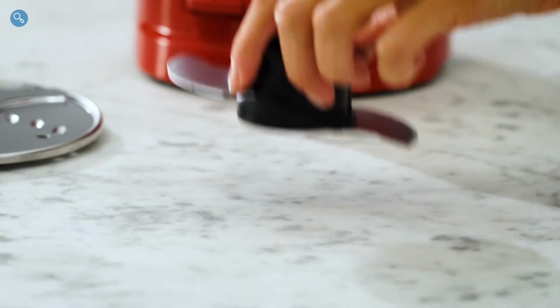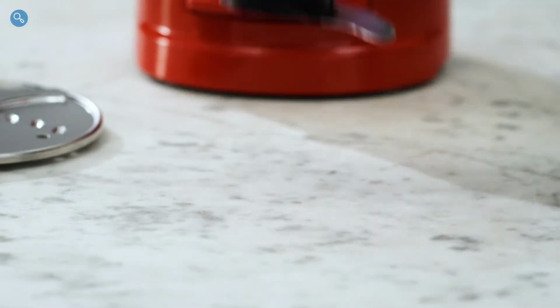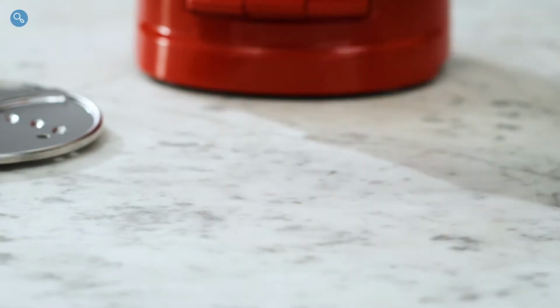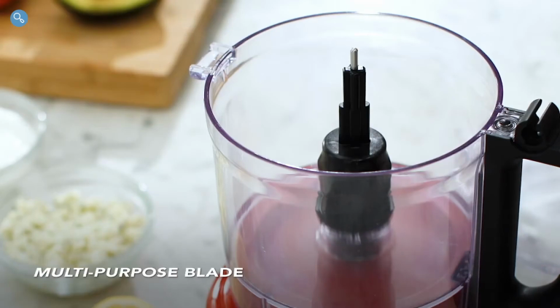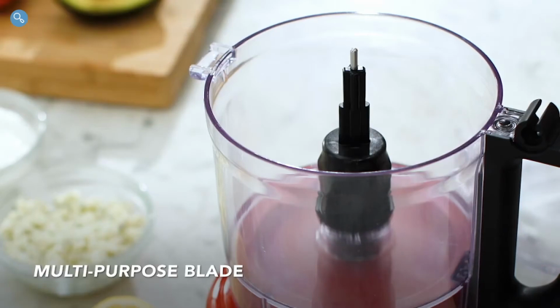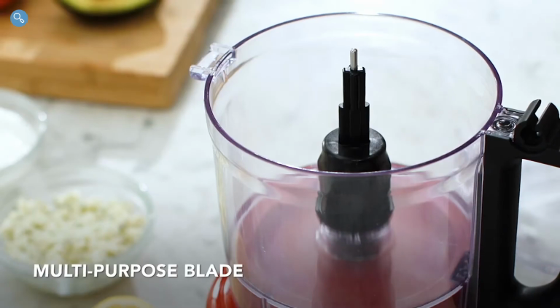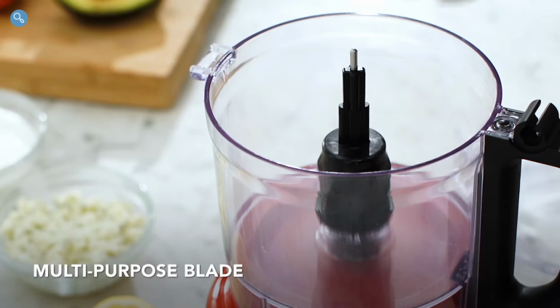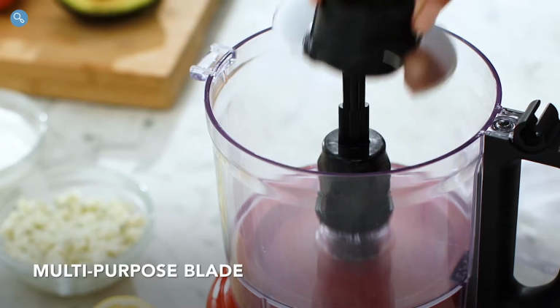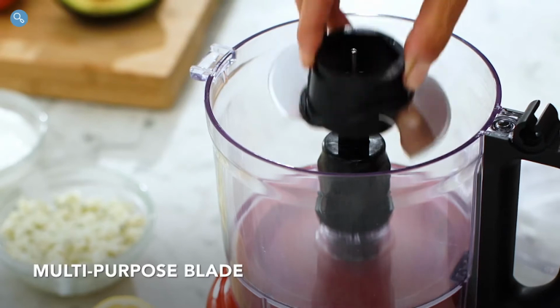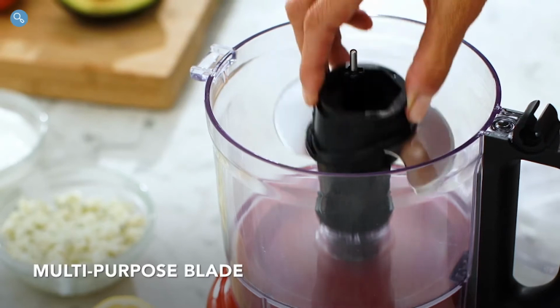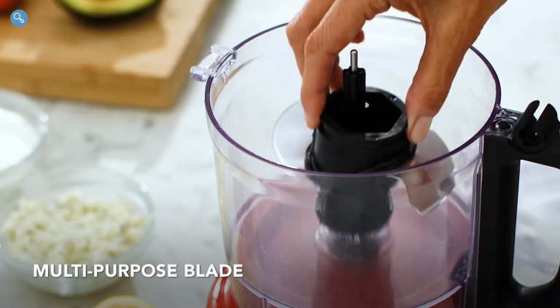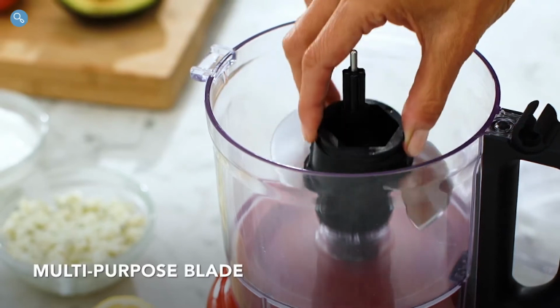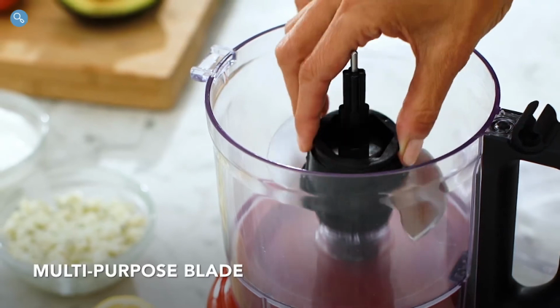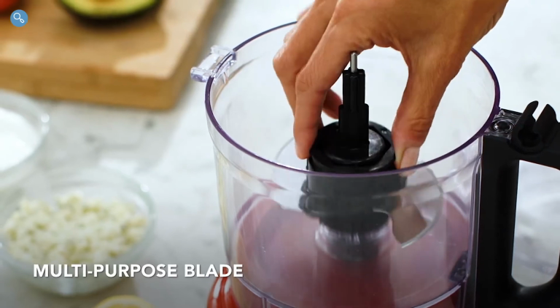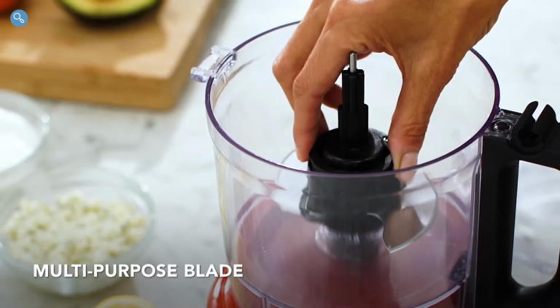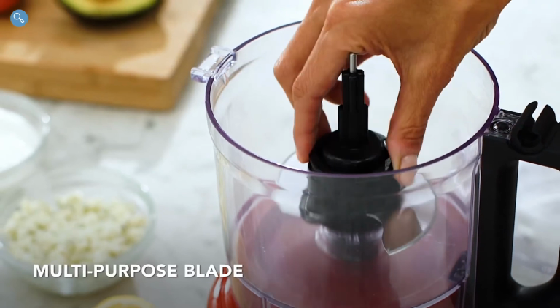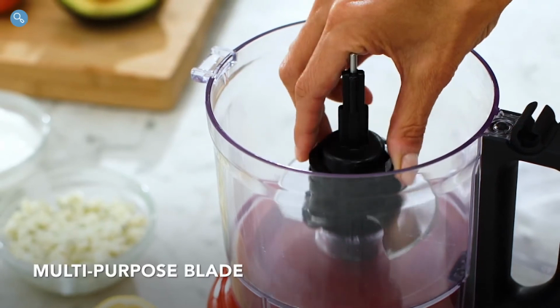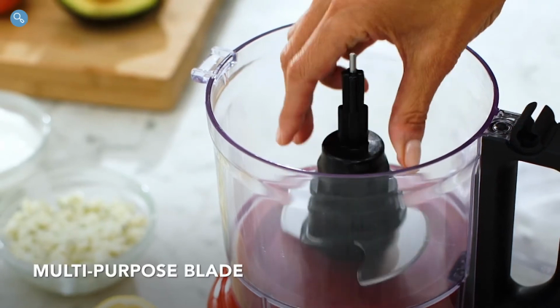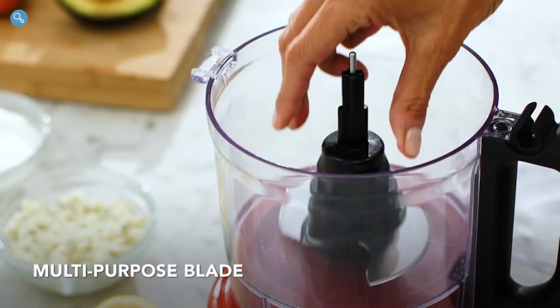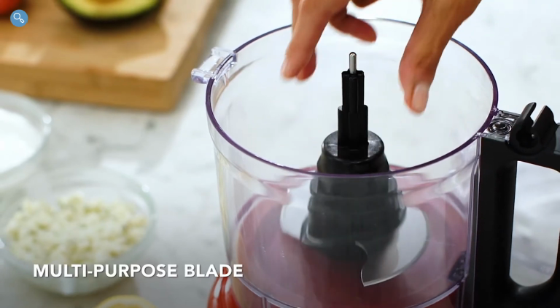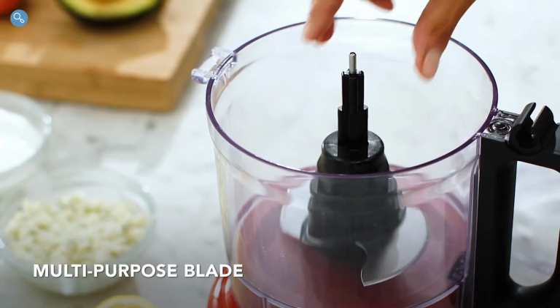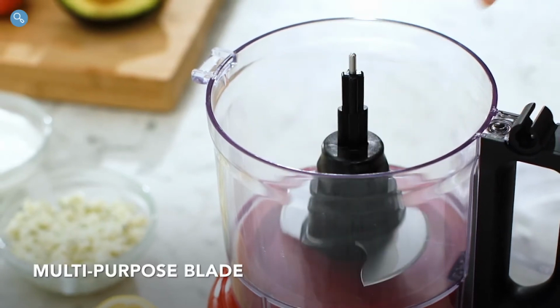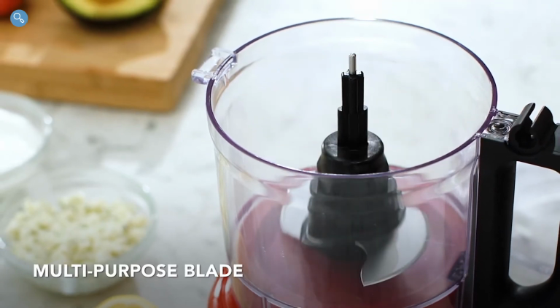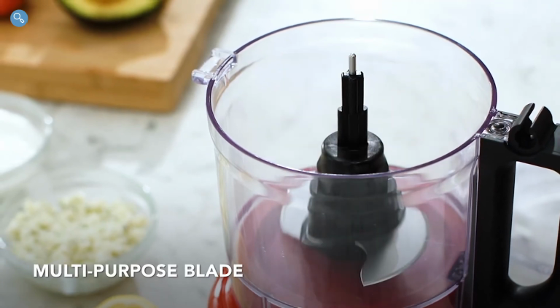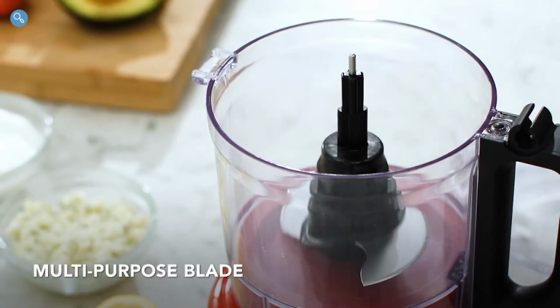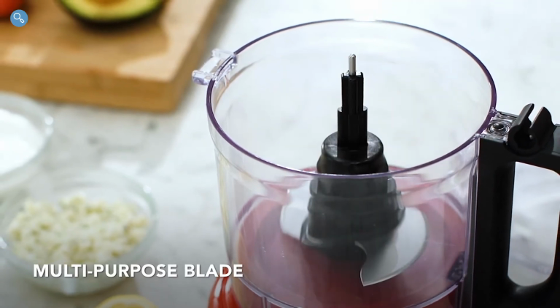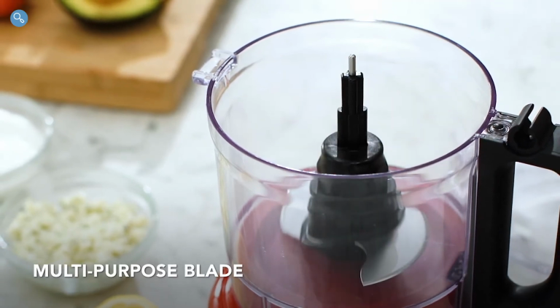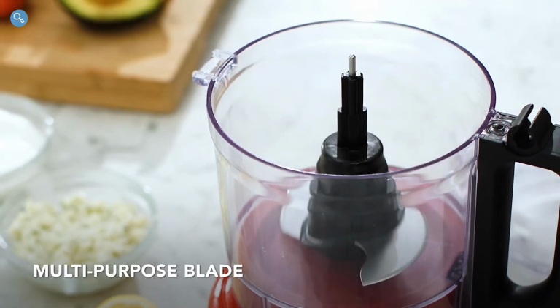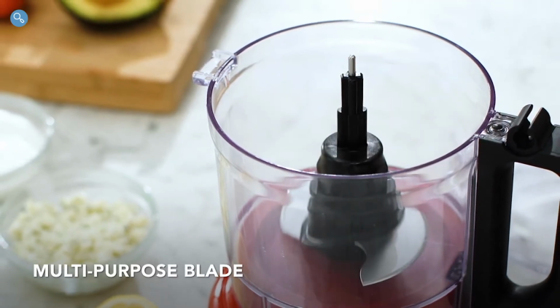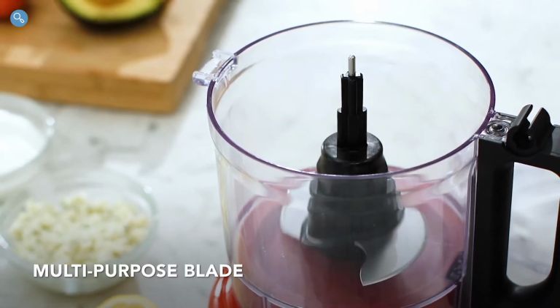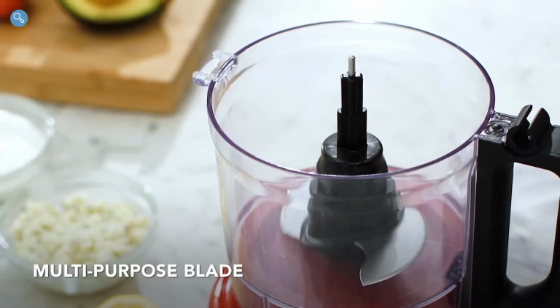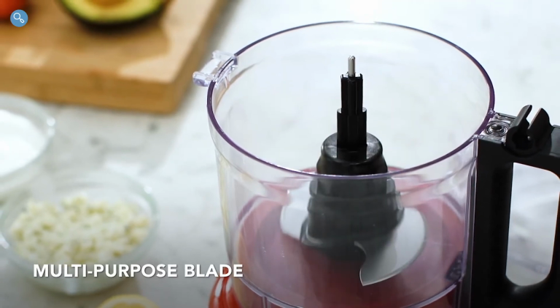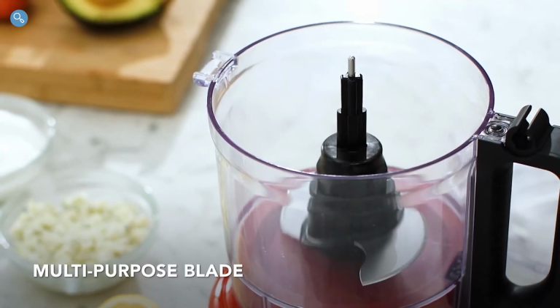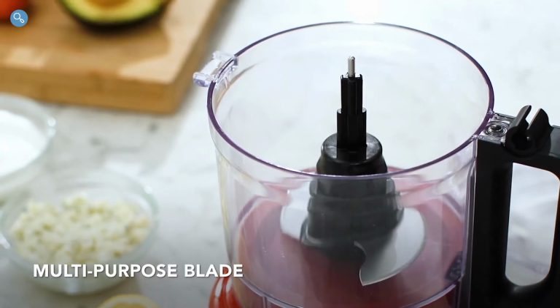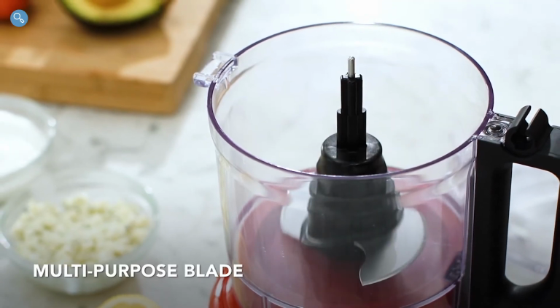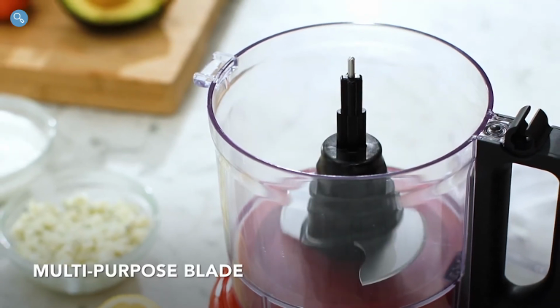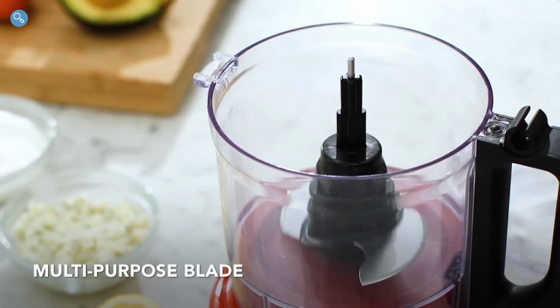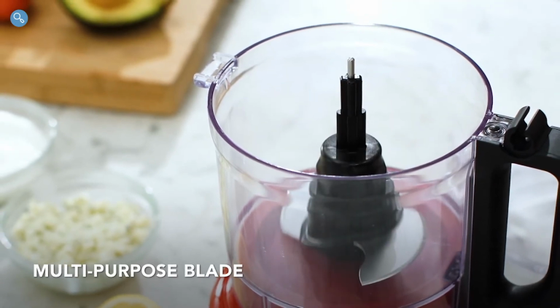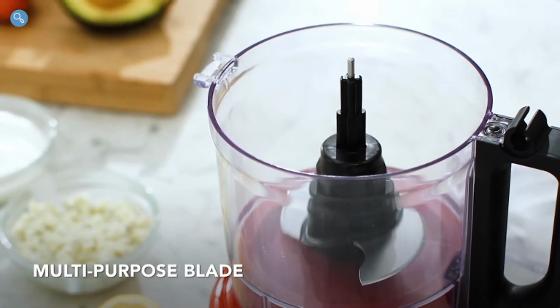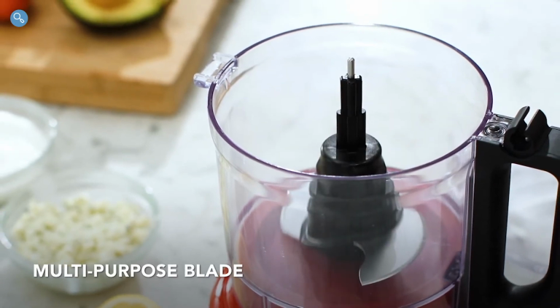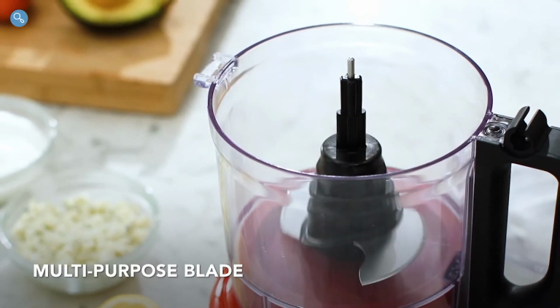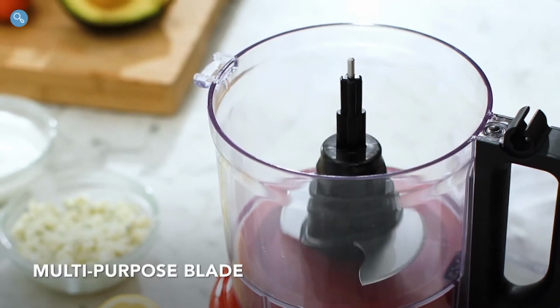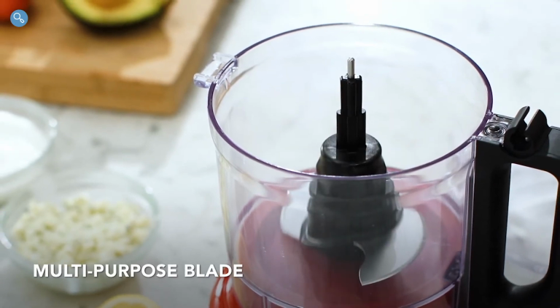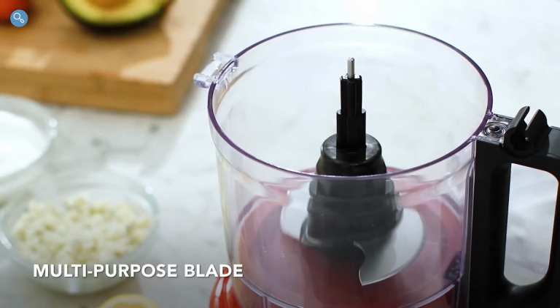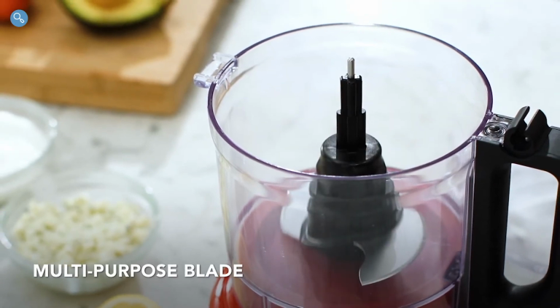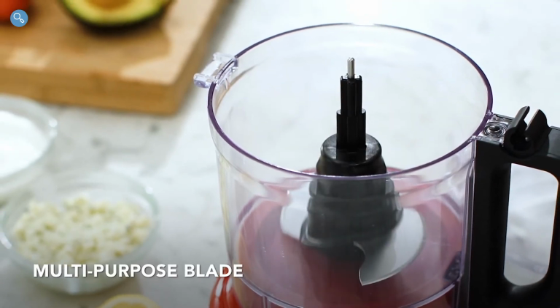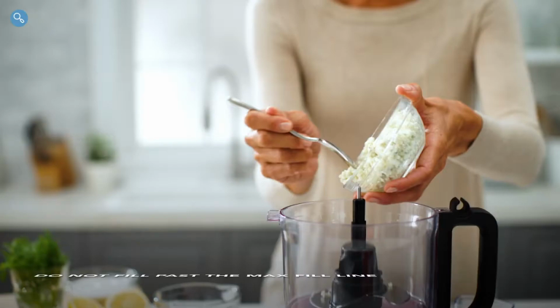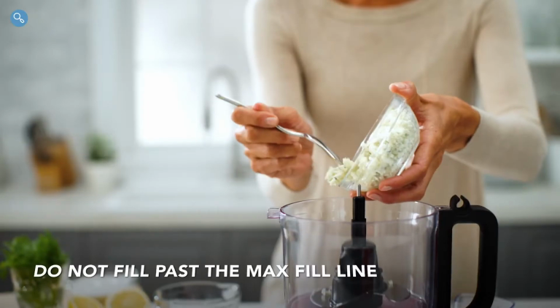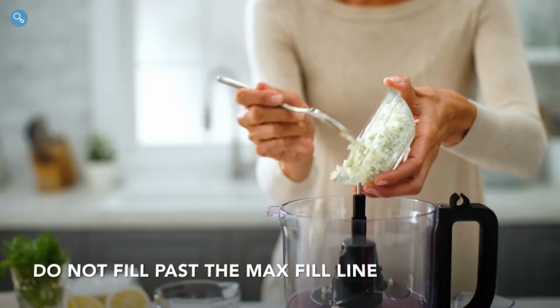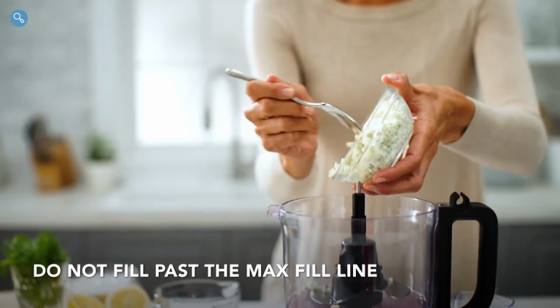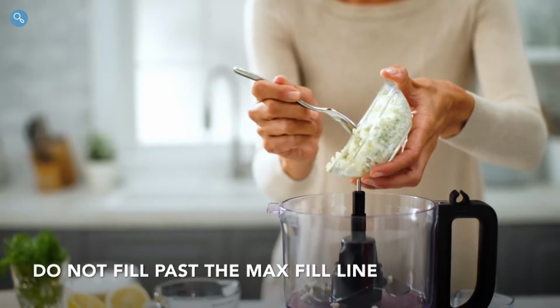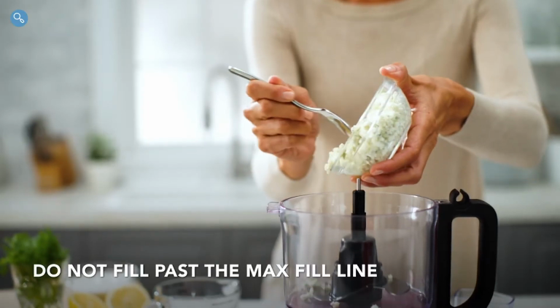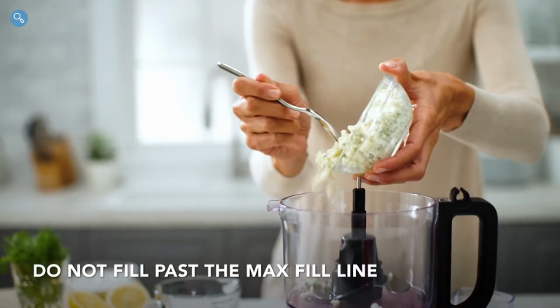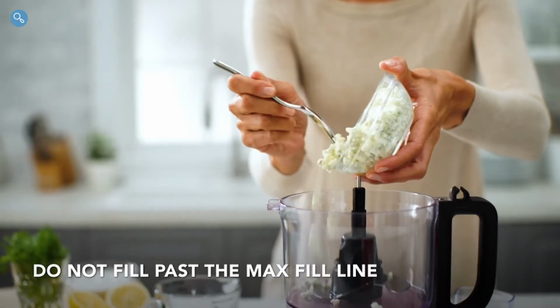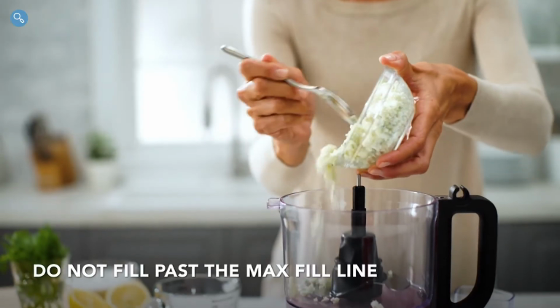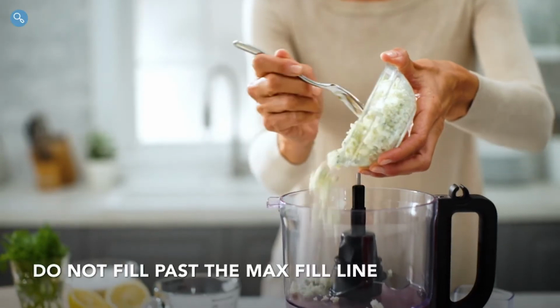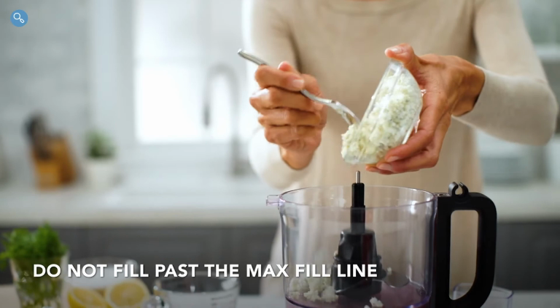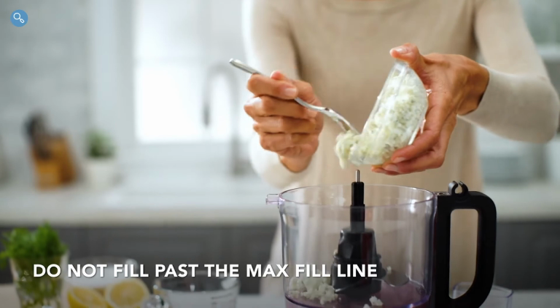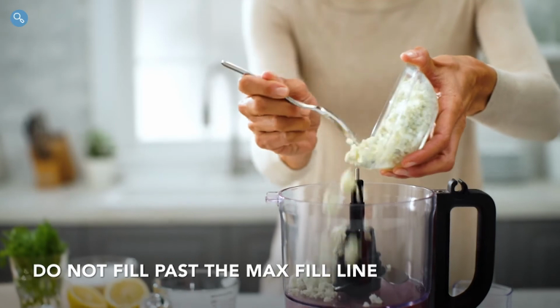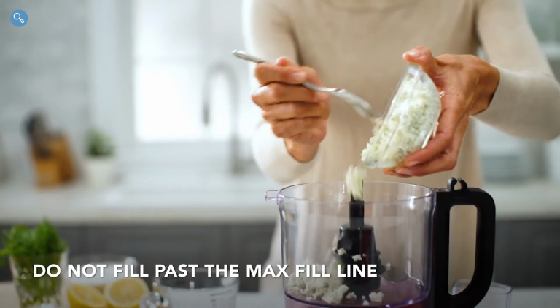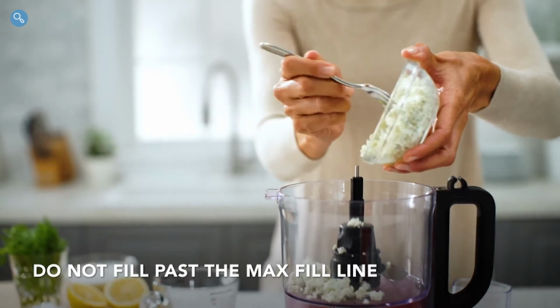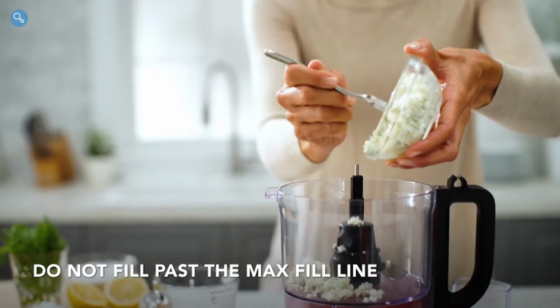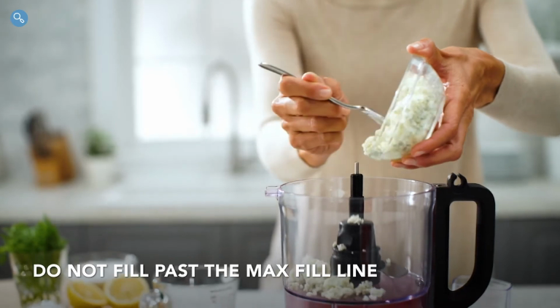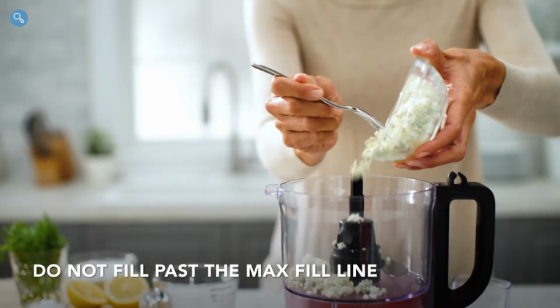To use the multi-purpose blade, place the blade accessory onto the power shaft. Add your ingredients.